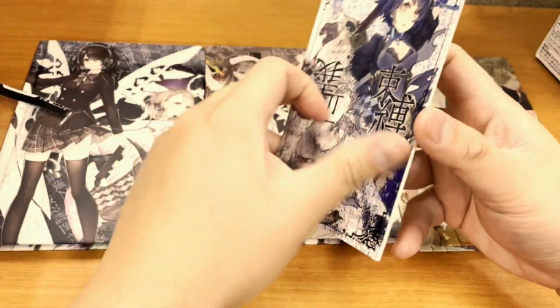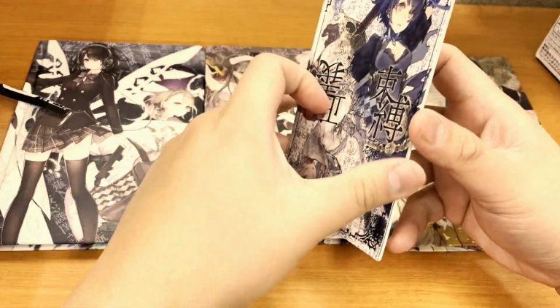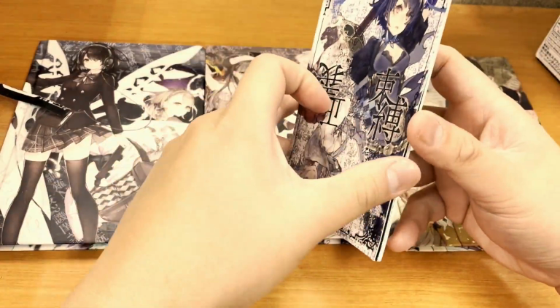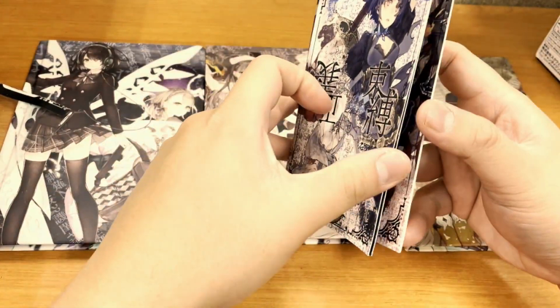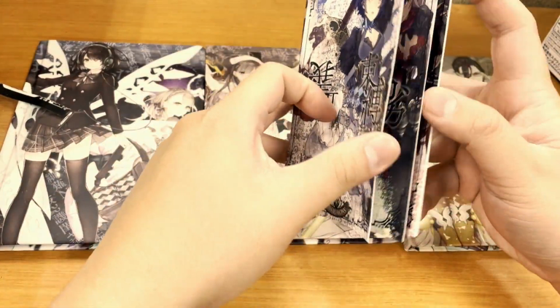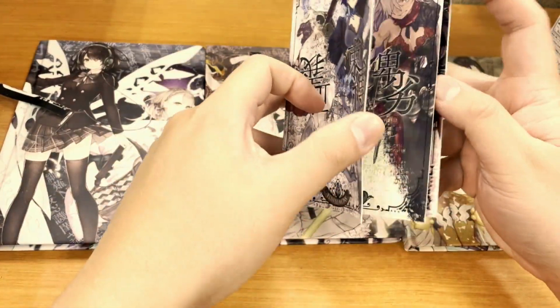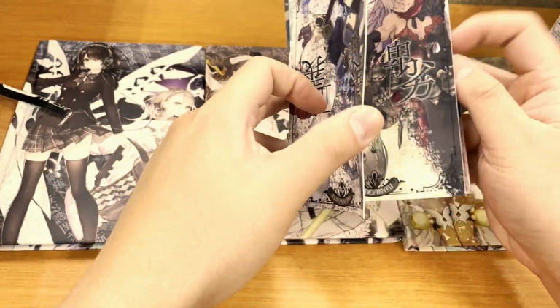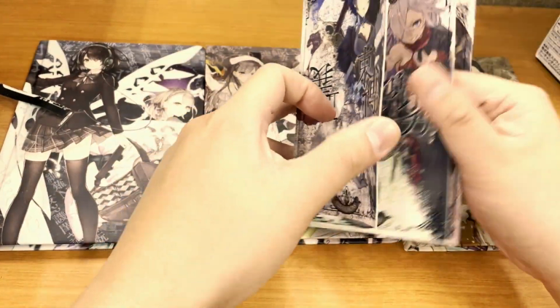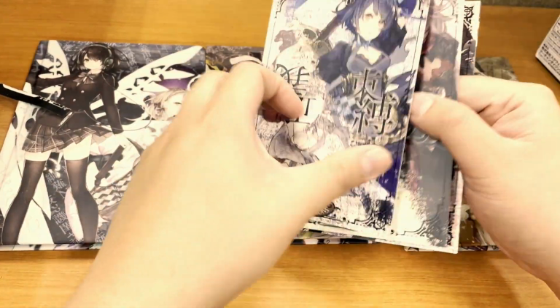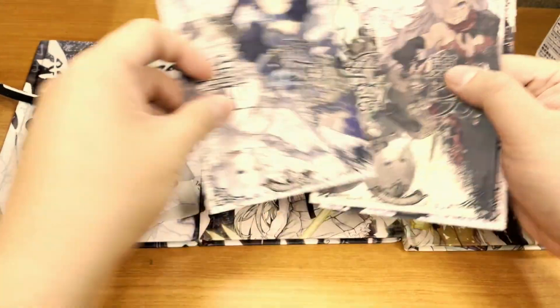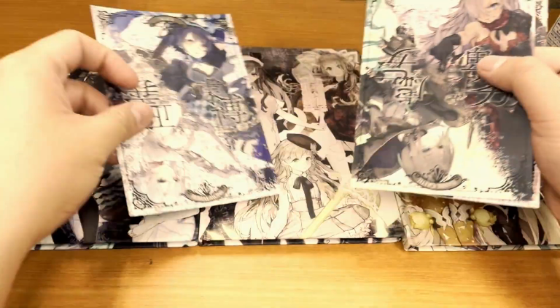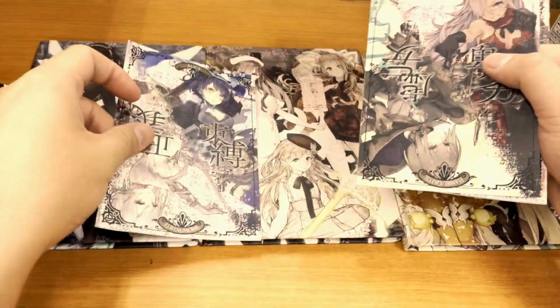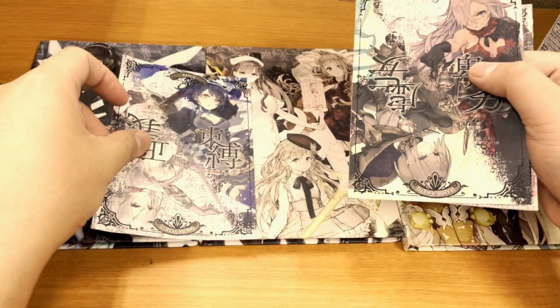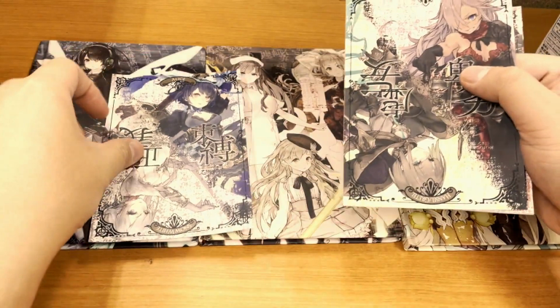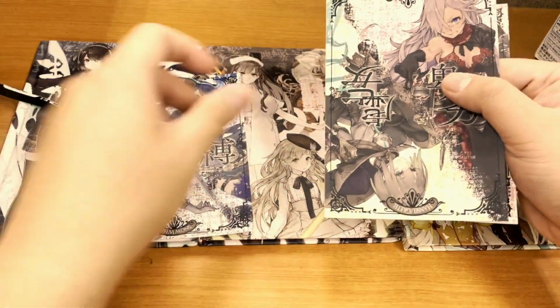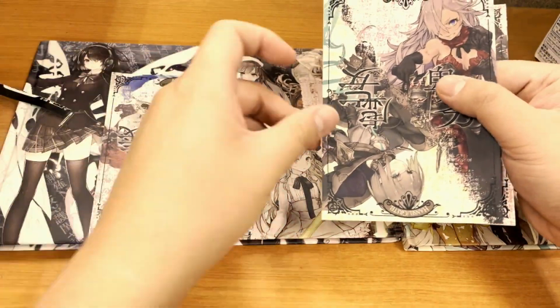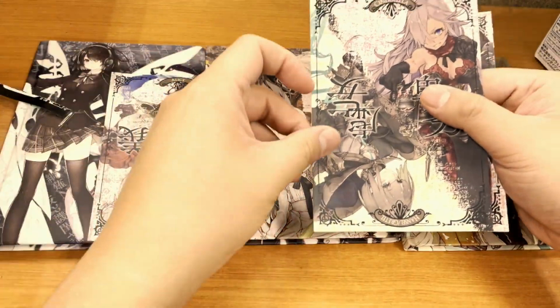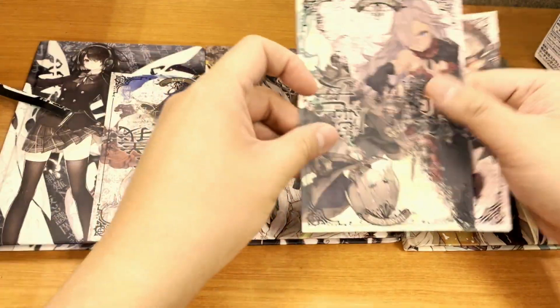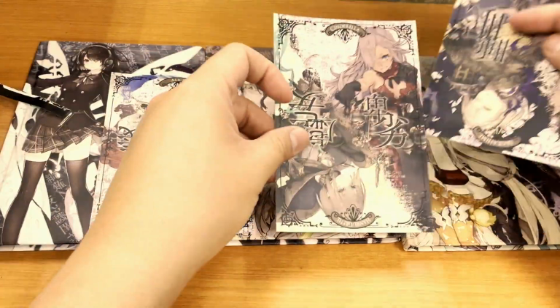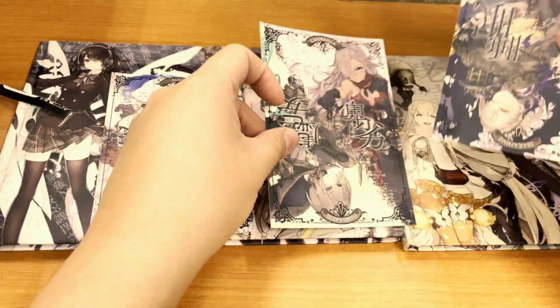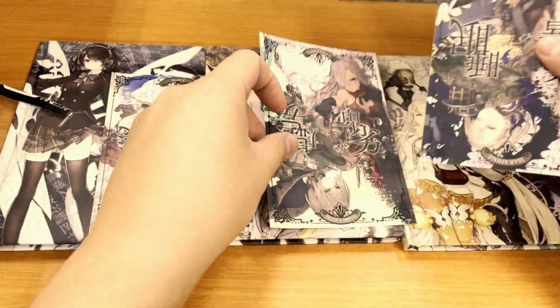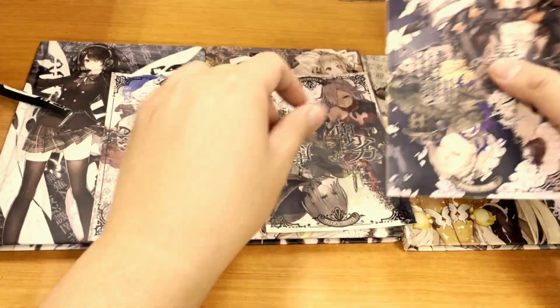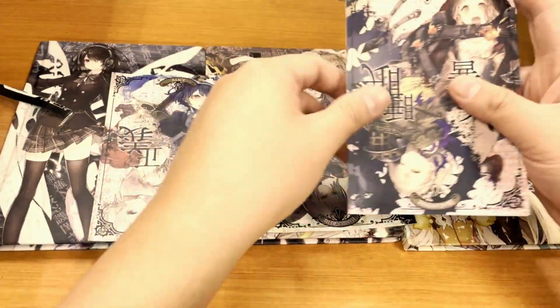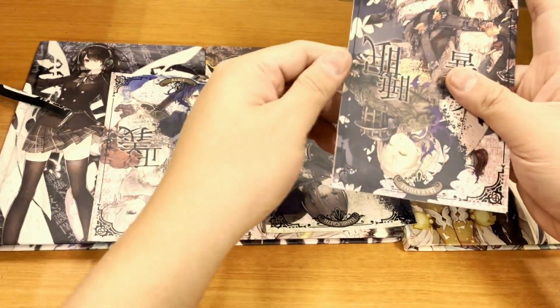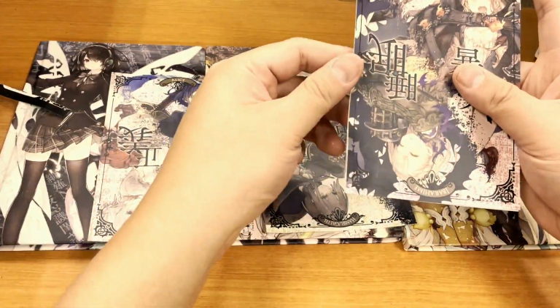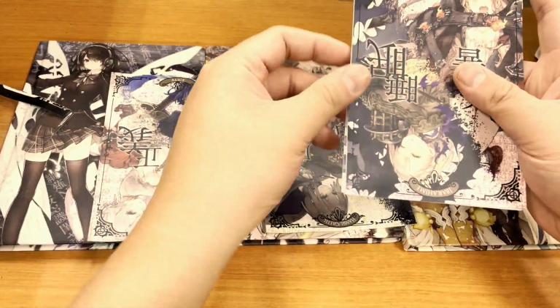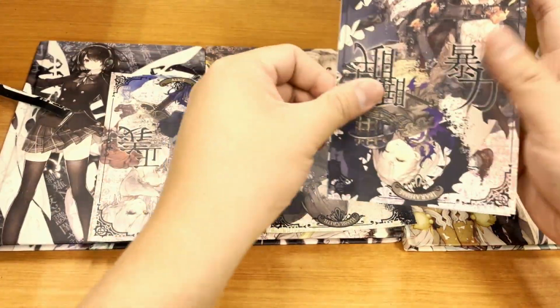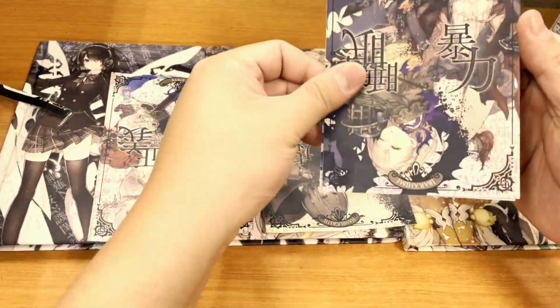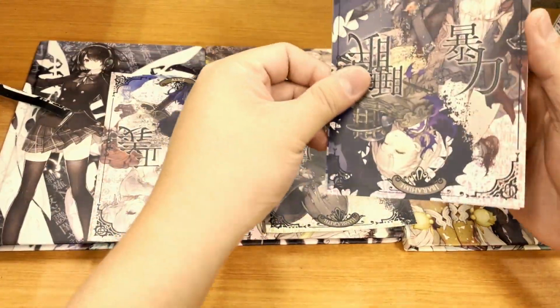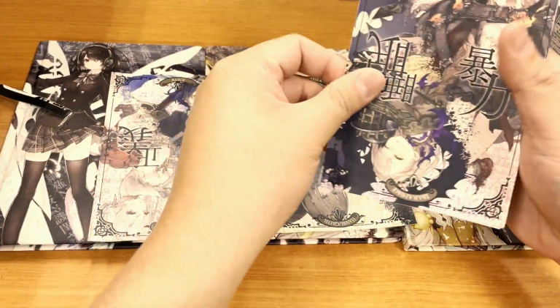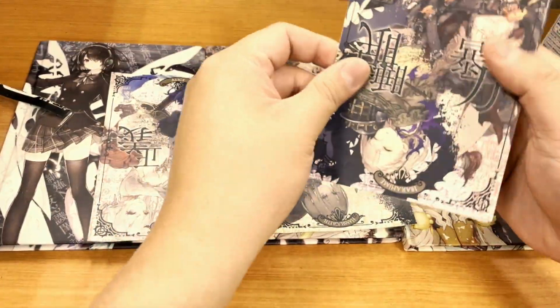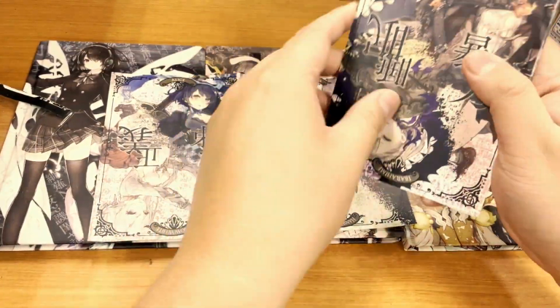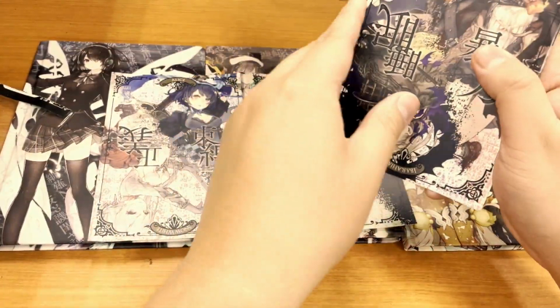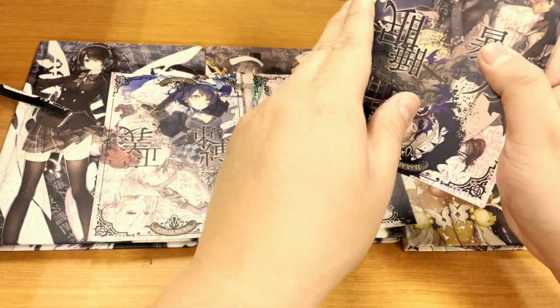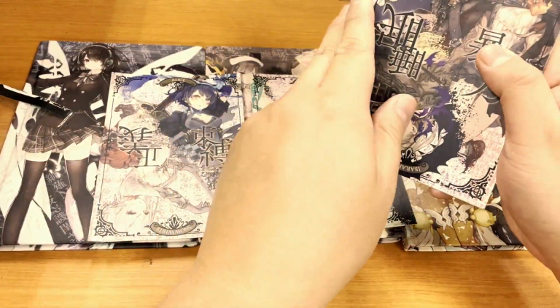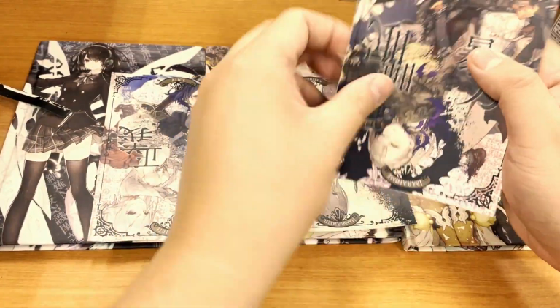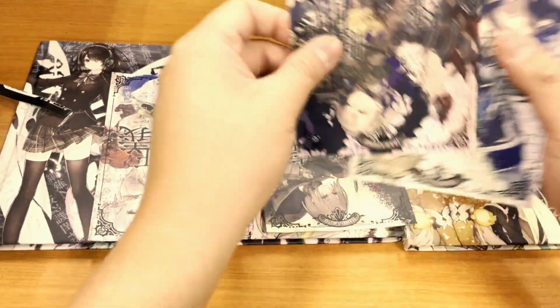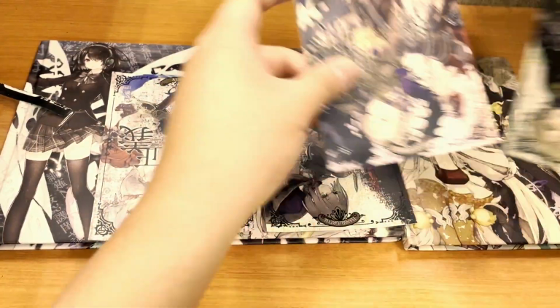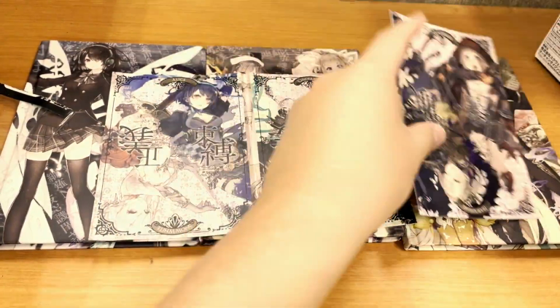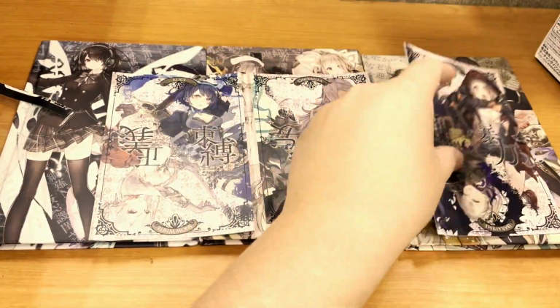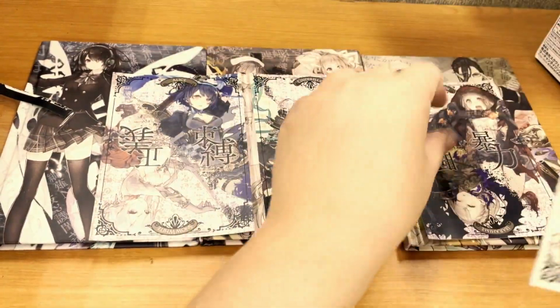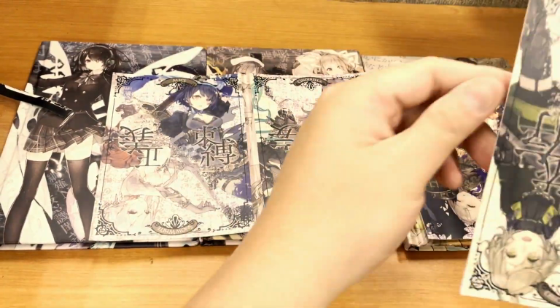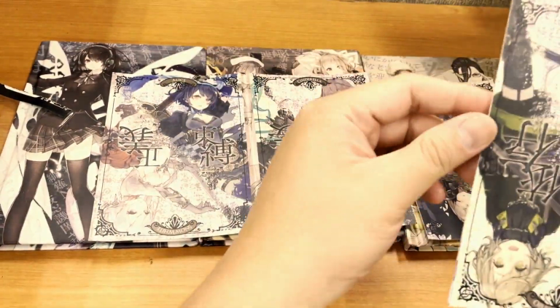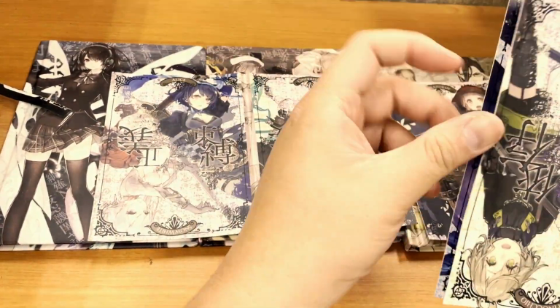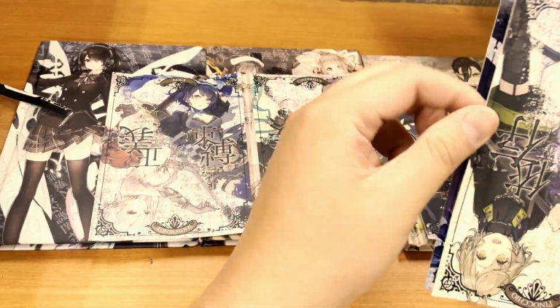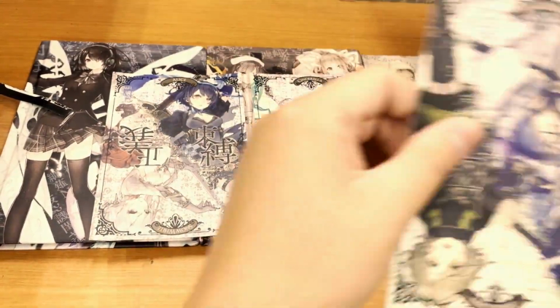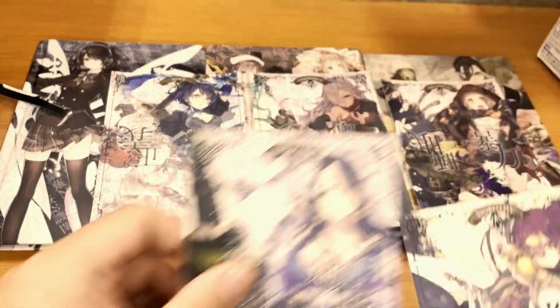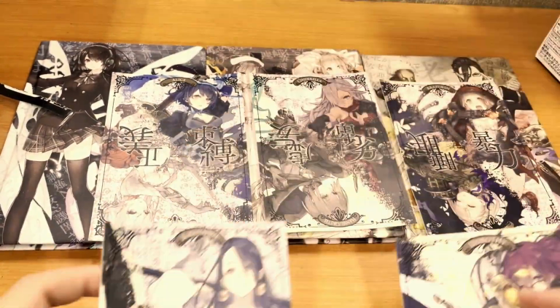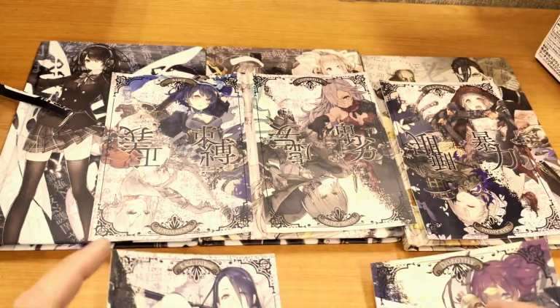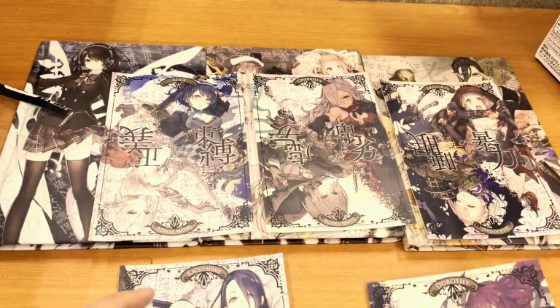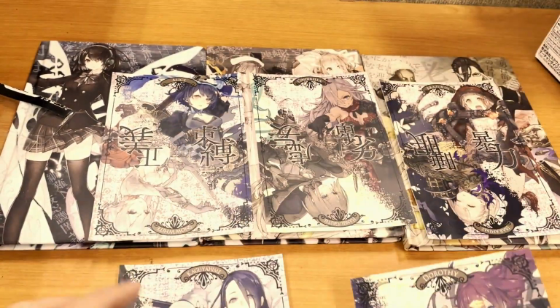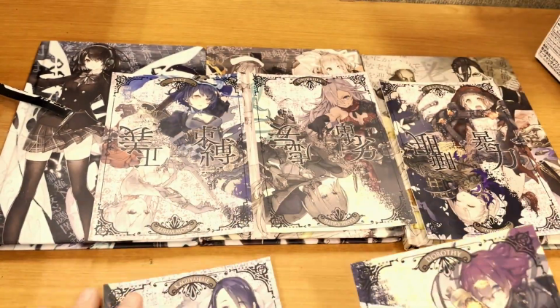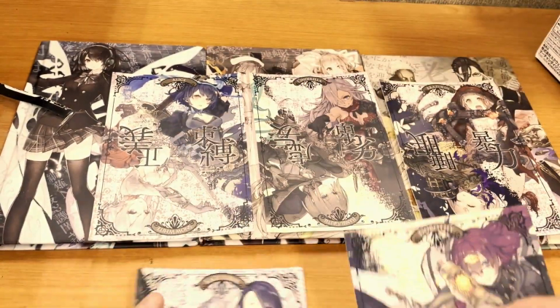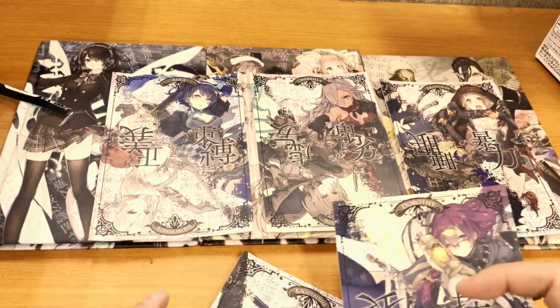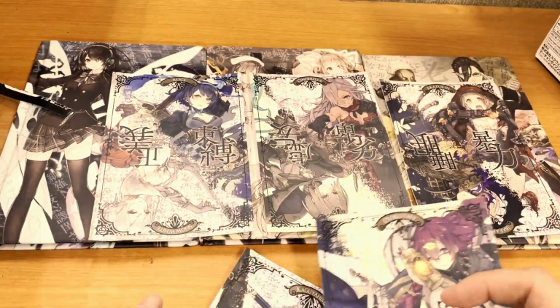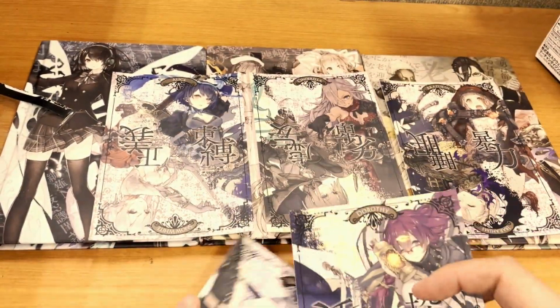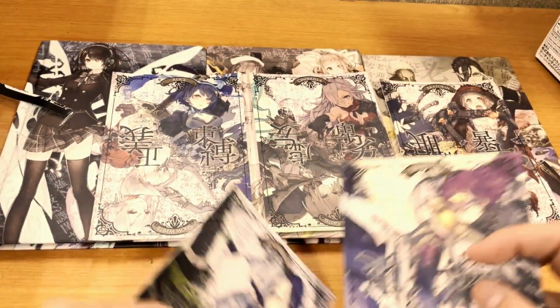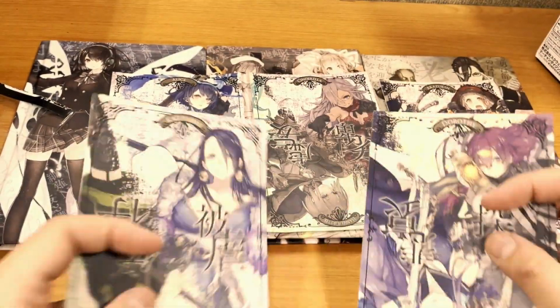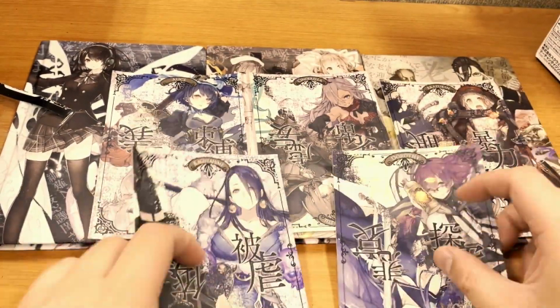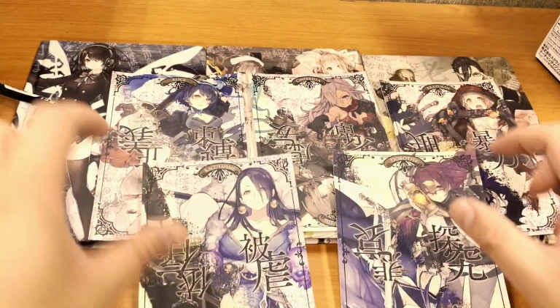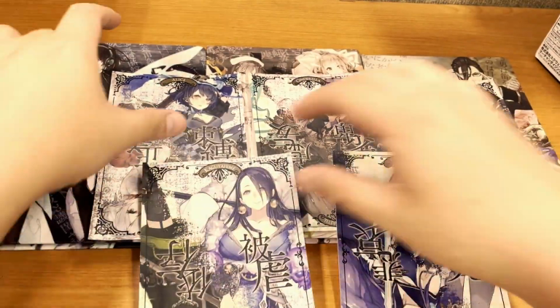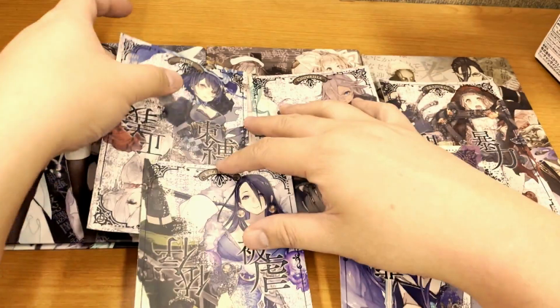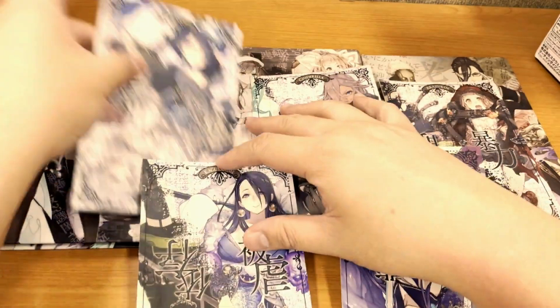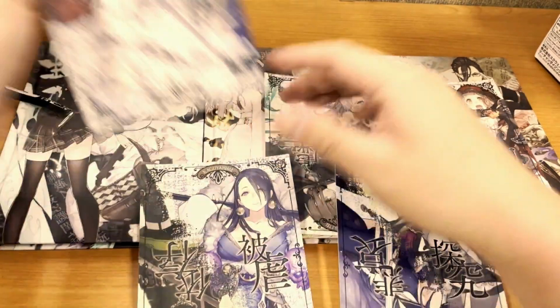Then we got a full set of character postcards featuring two characters per card.